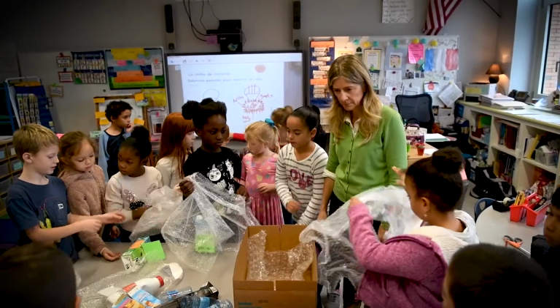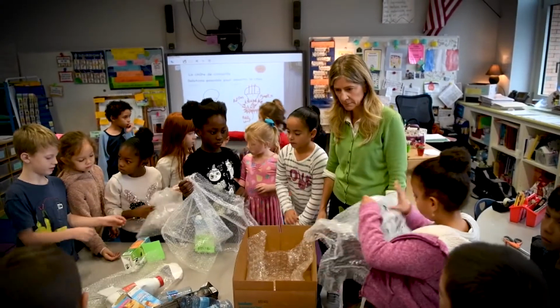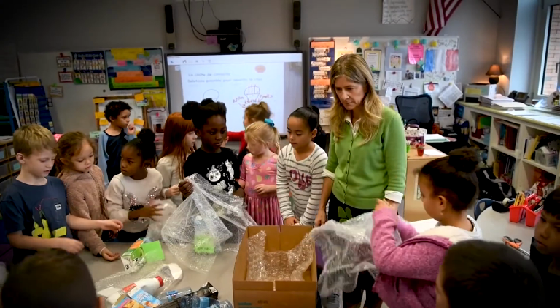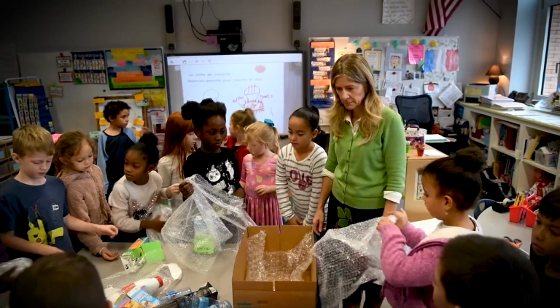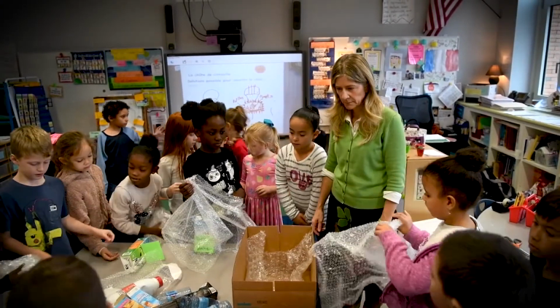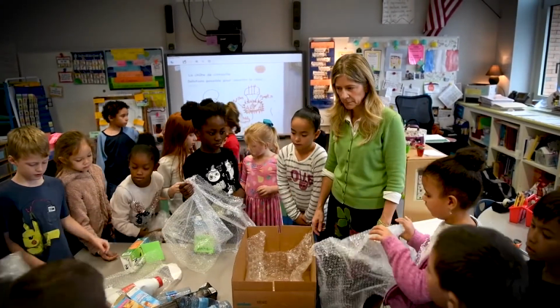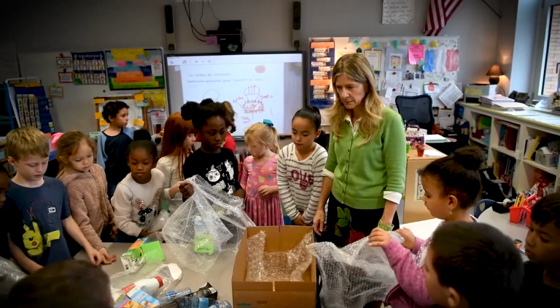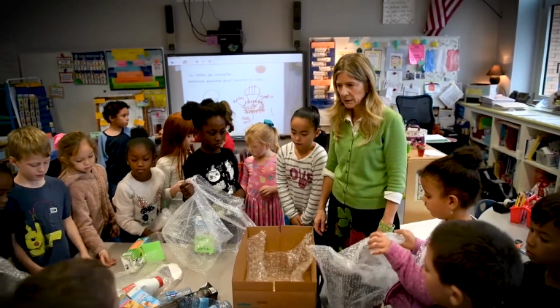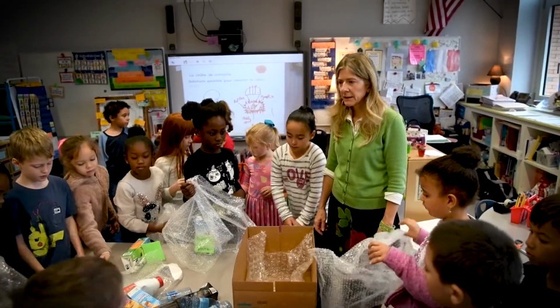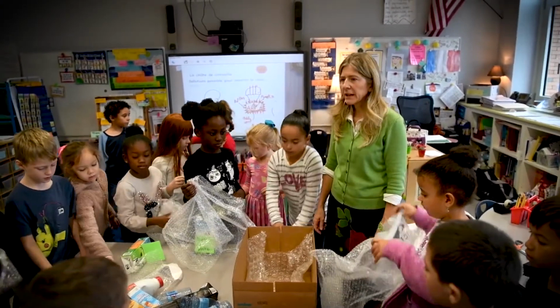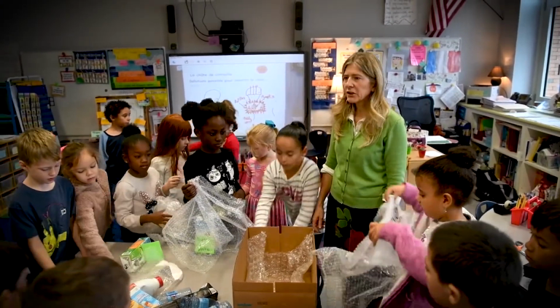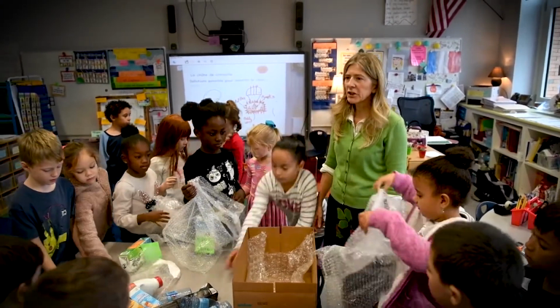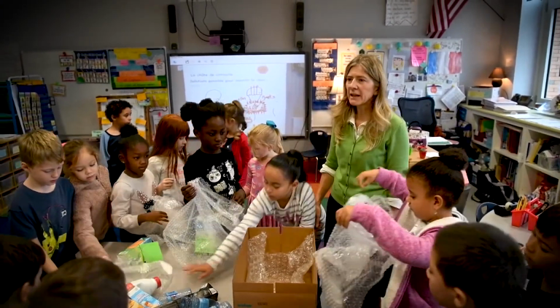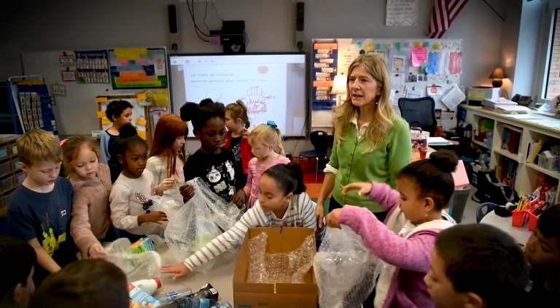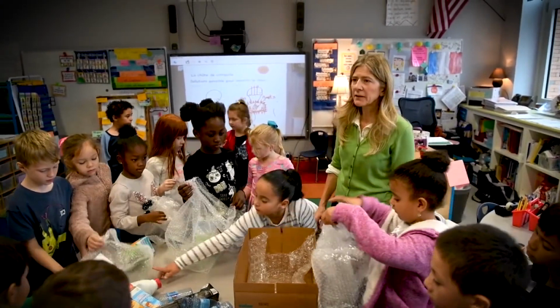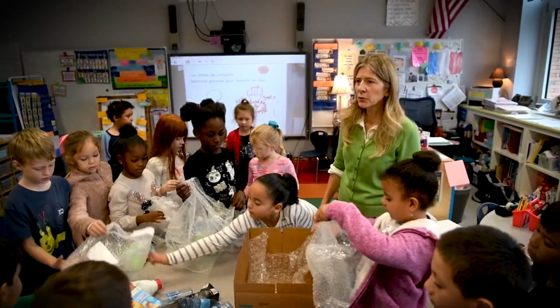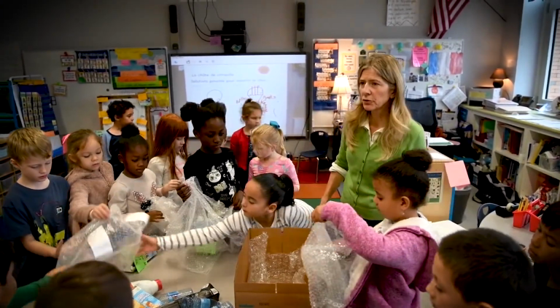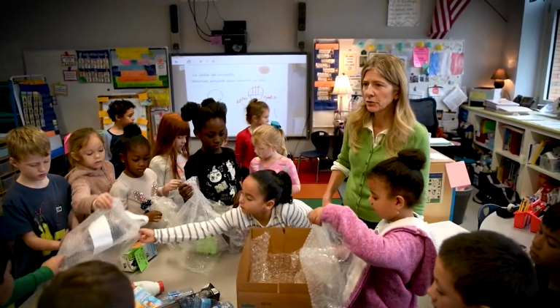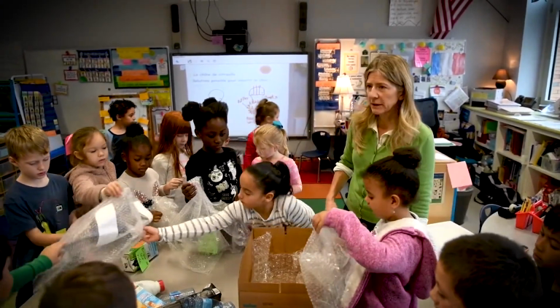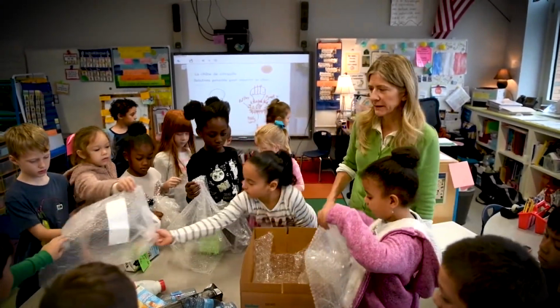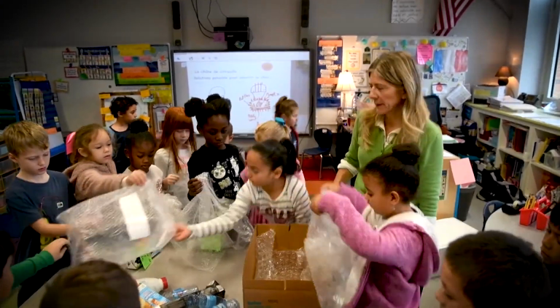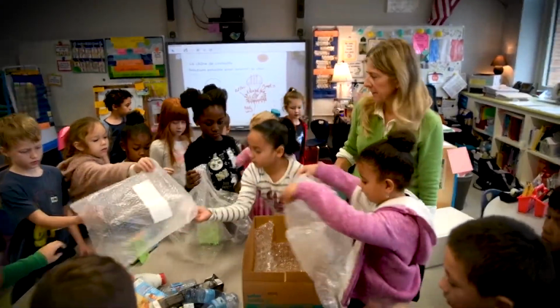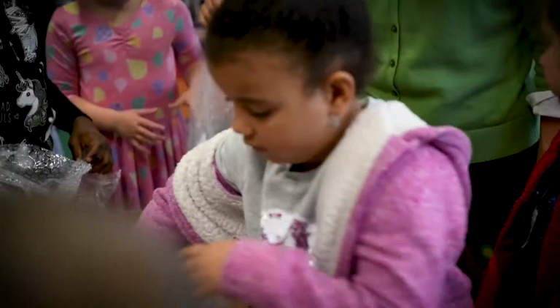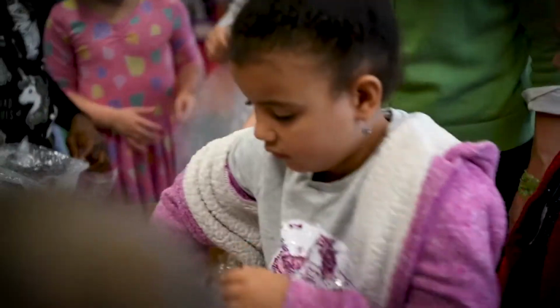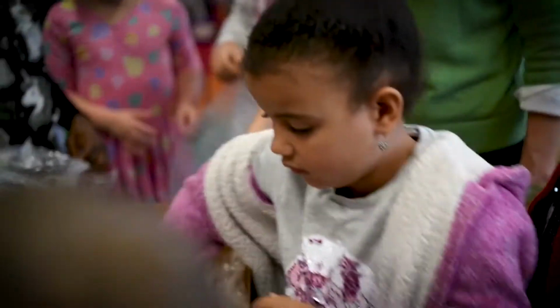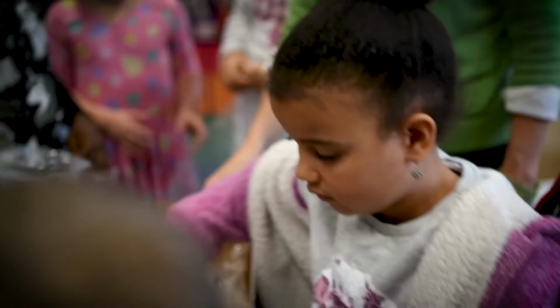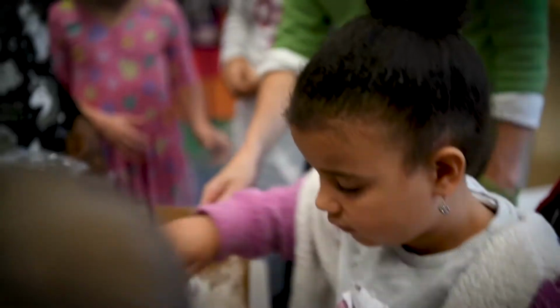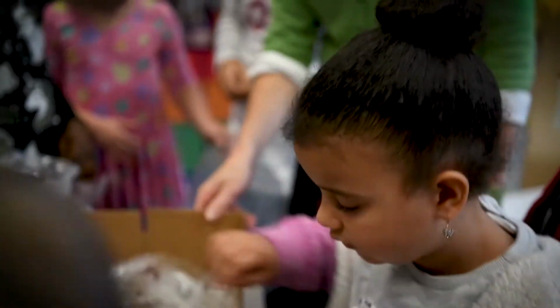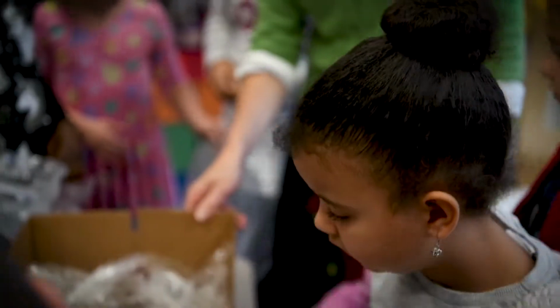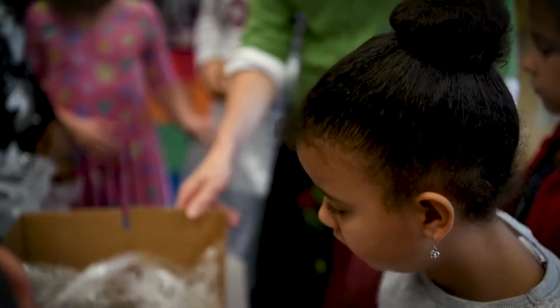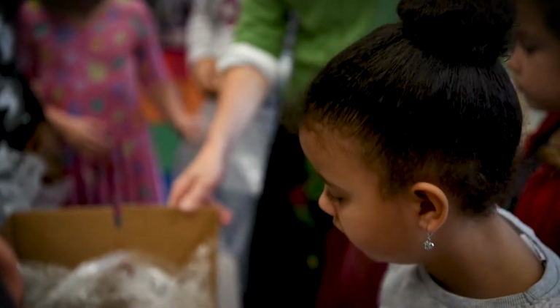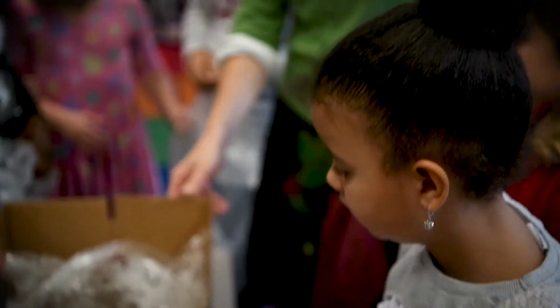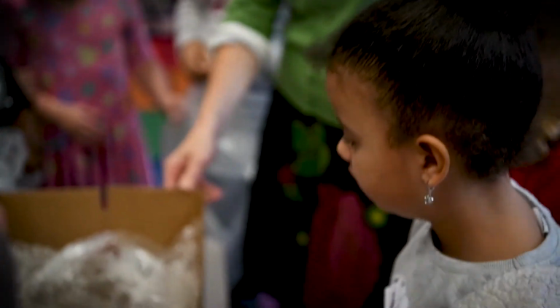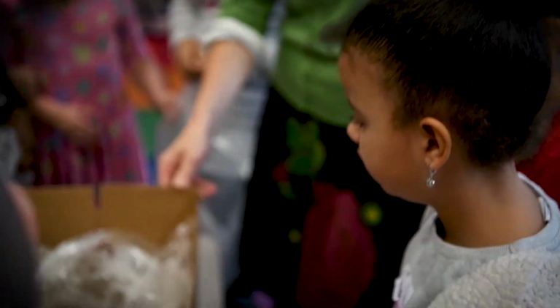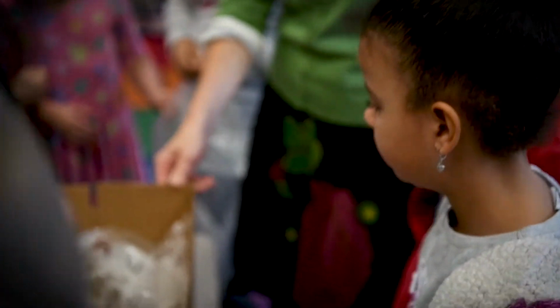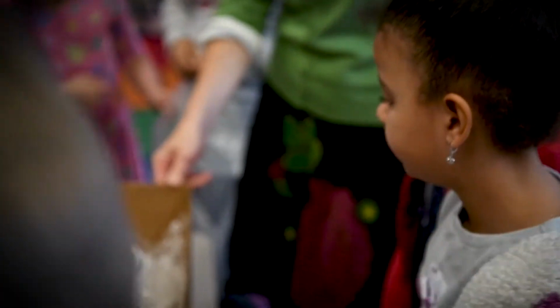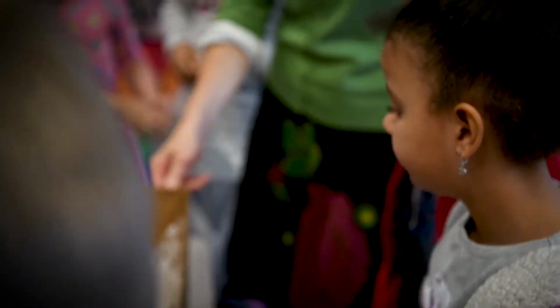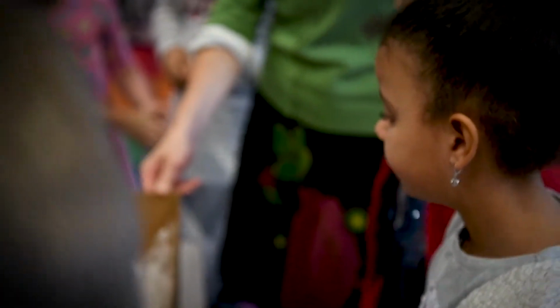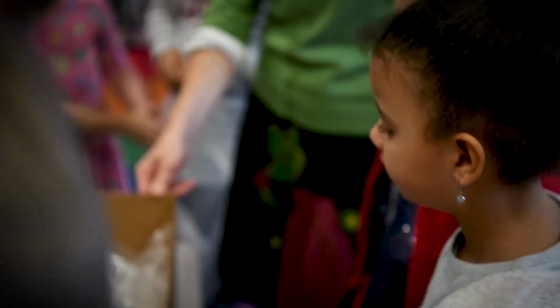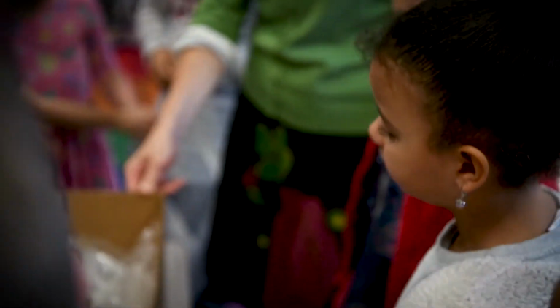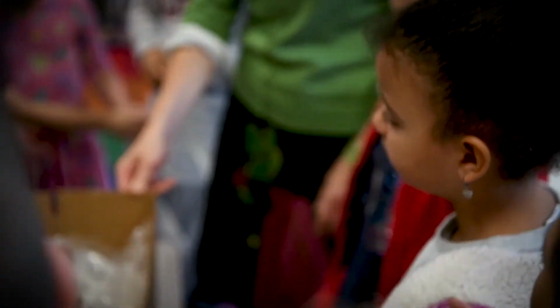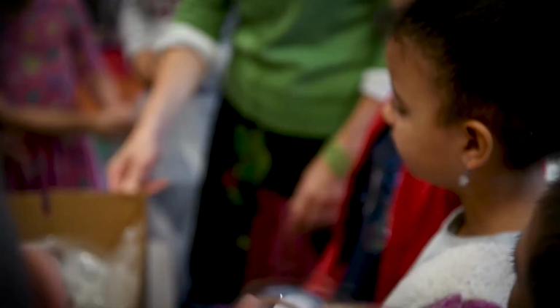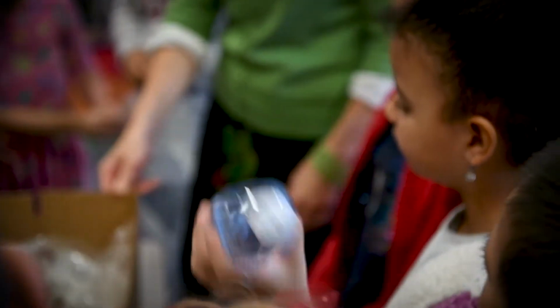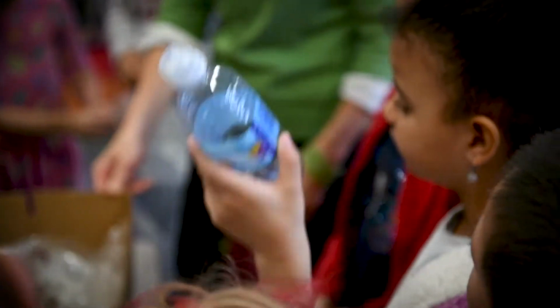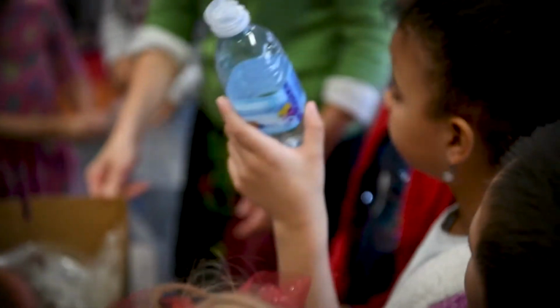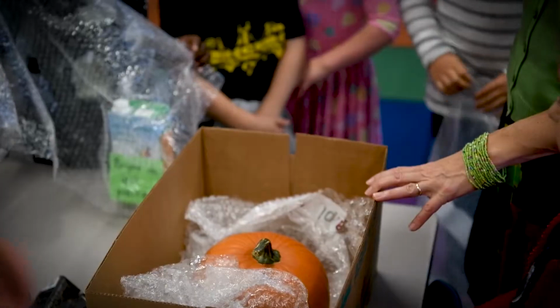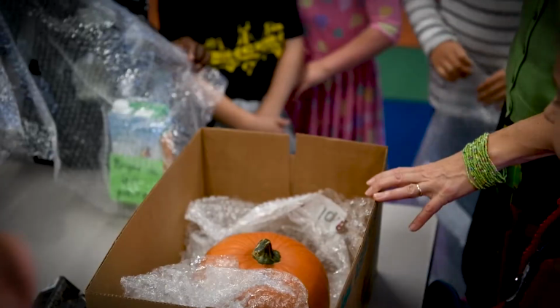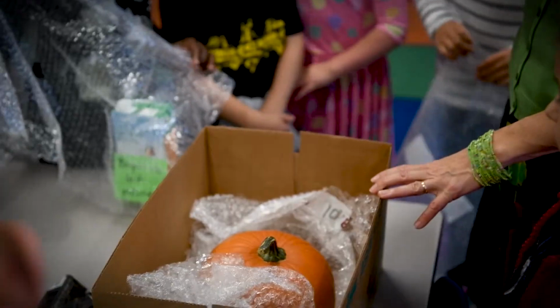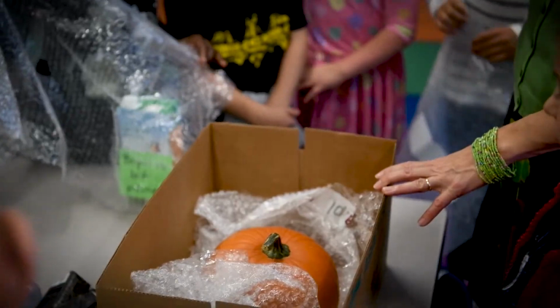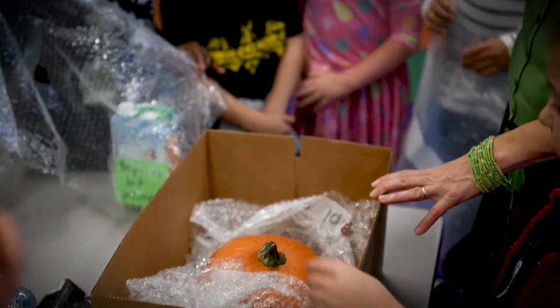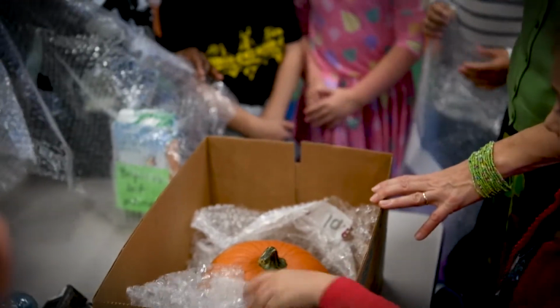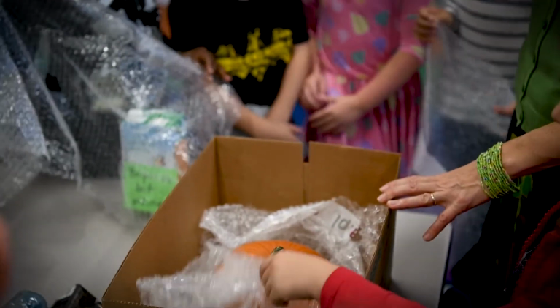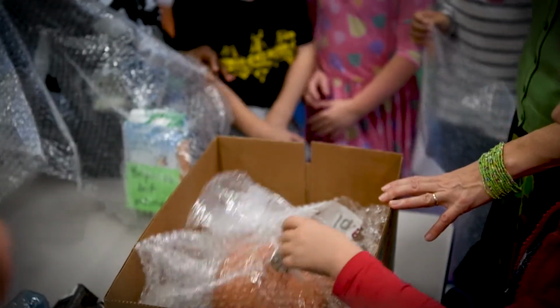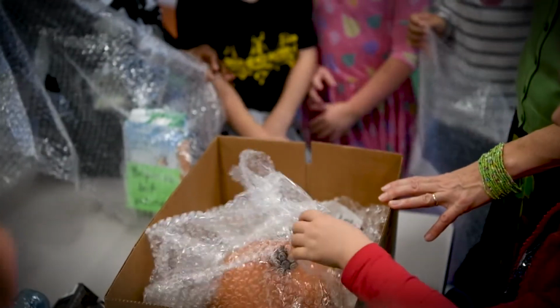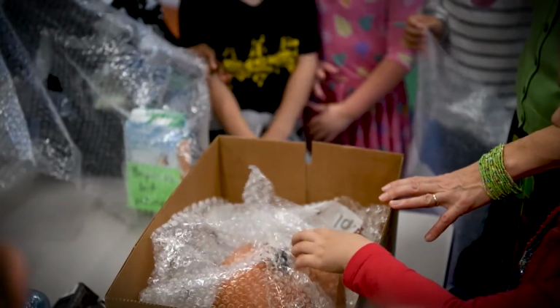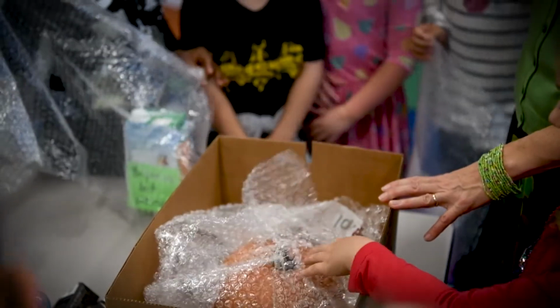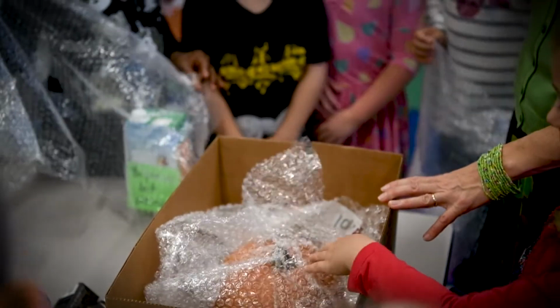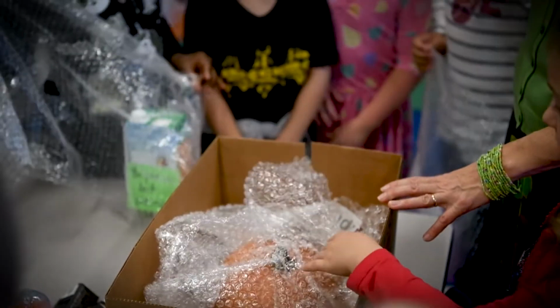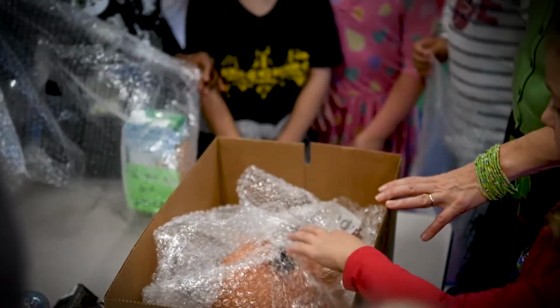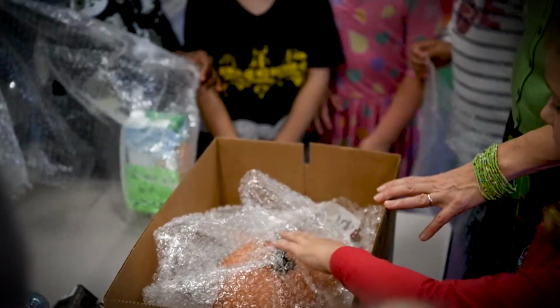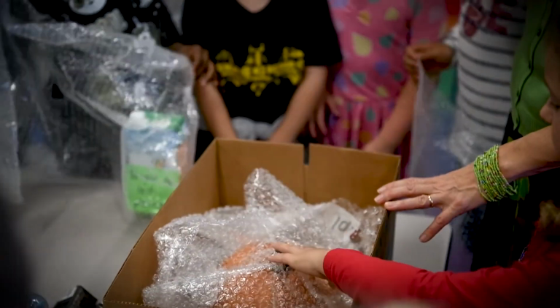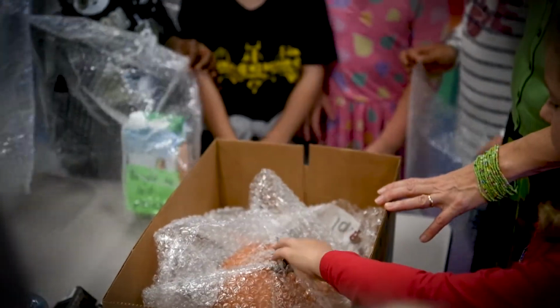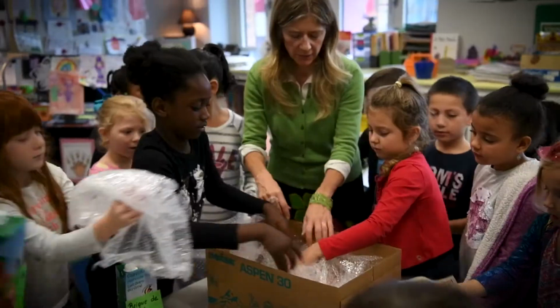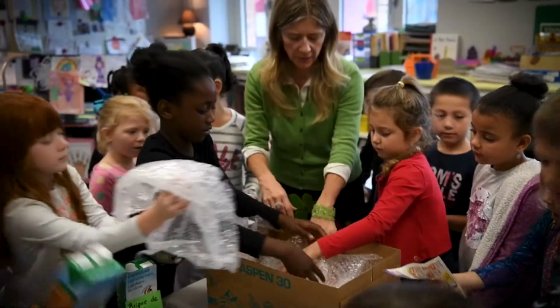There were things with parachutes, there were plastic bottles, there were feathers, there were all sorts of different things. And you also want them to learn to communicate with each other as well.